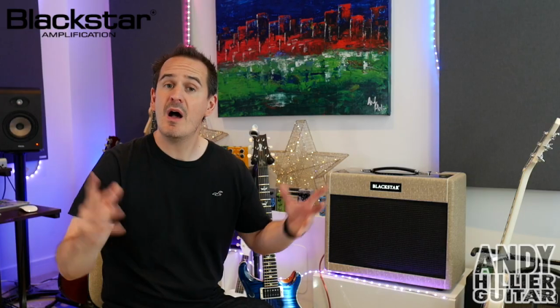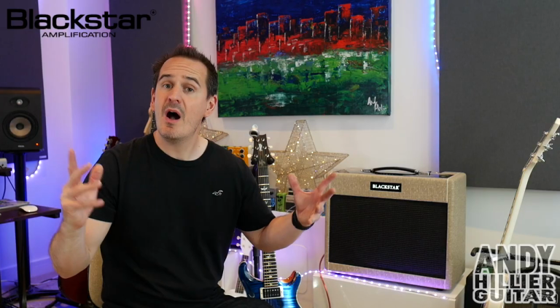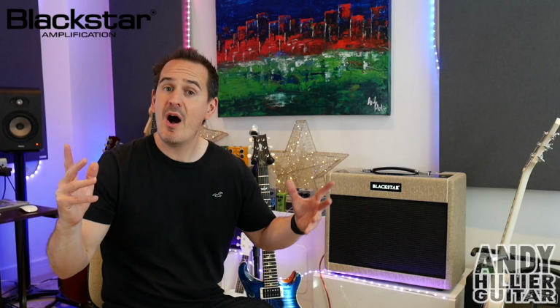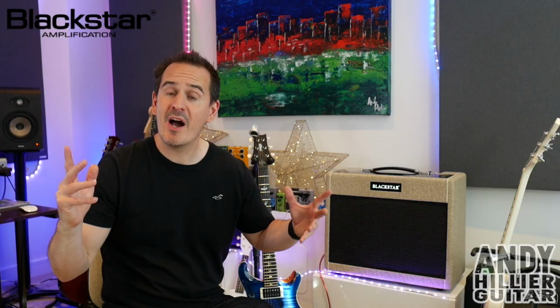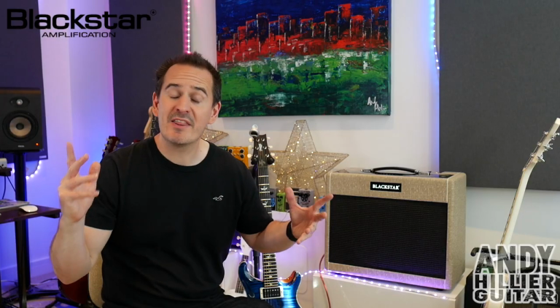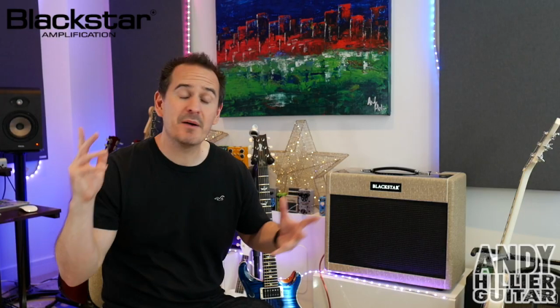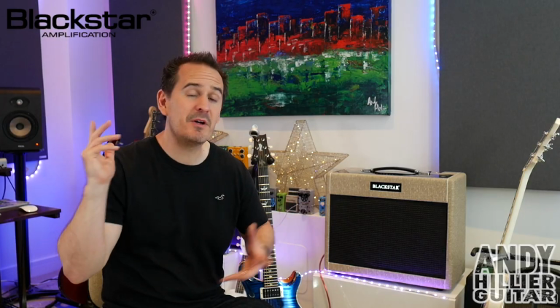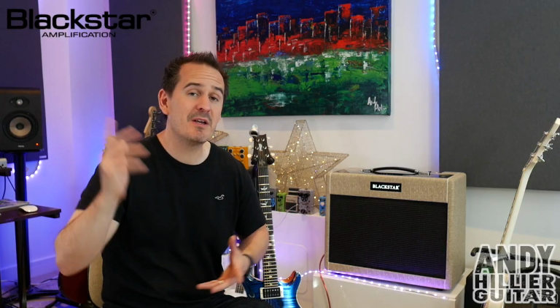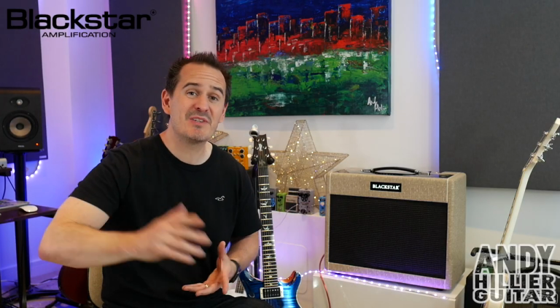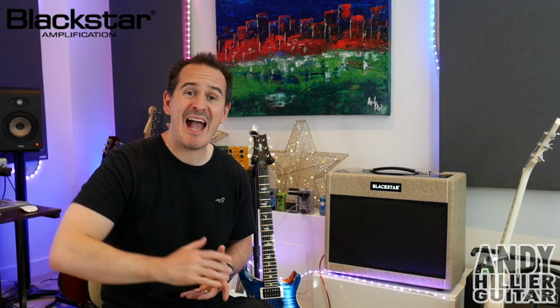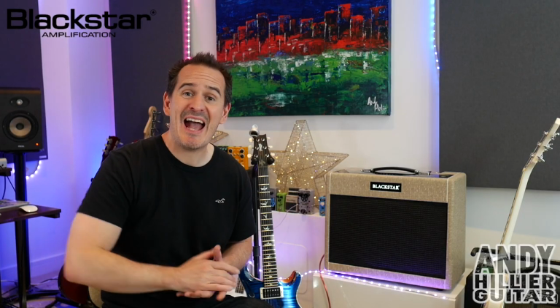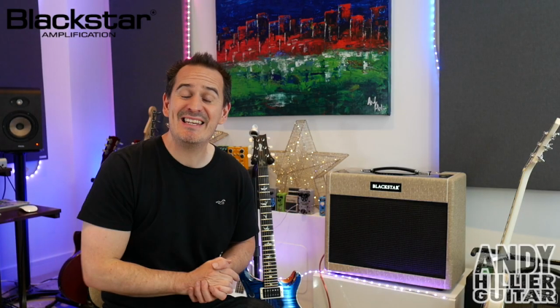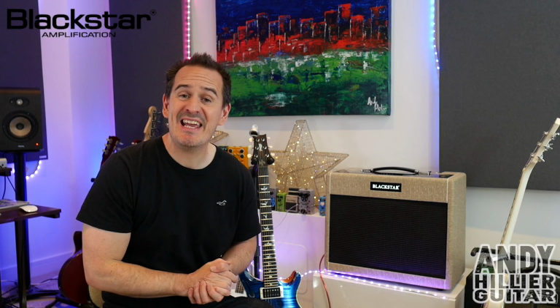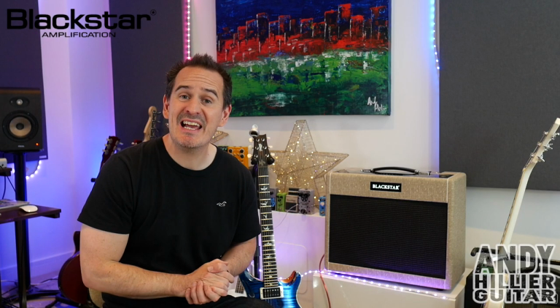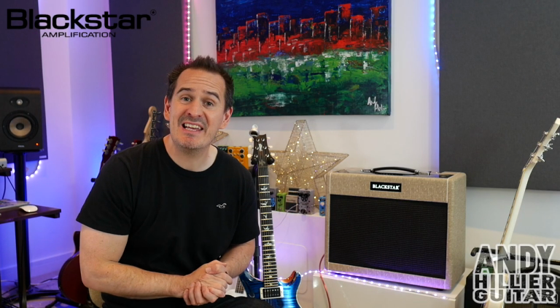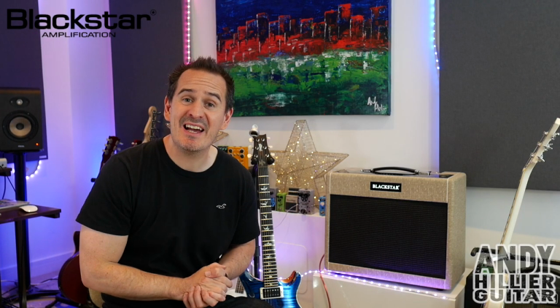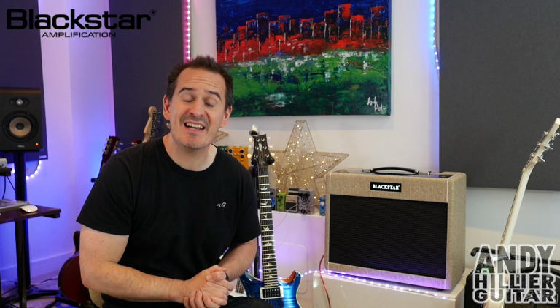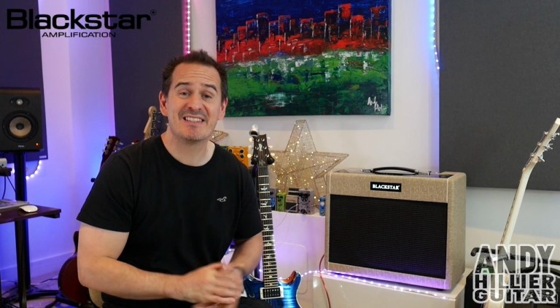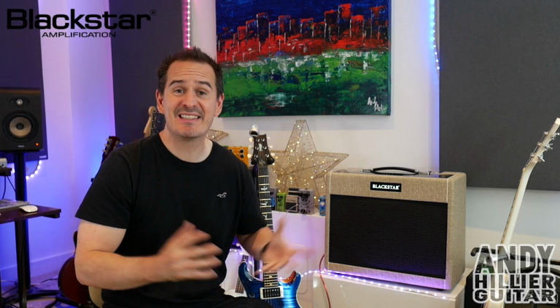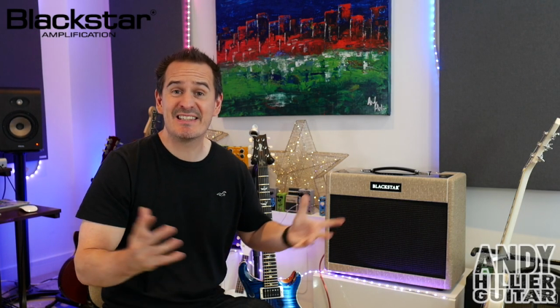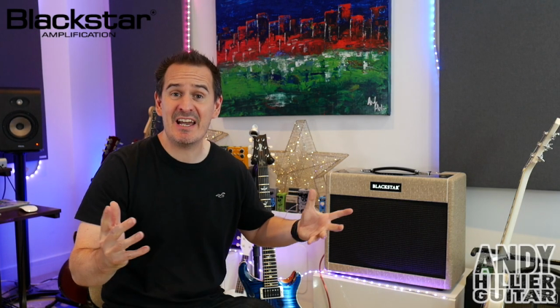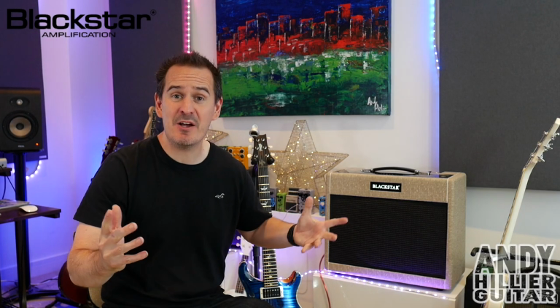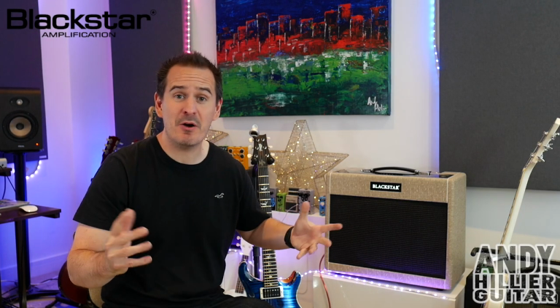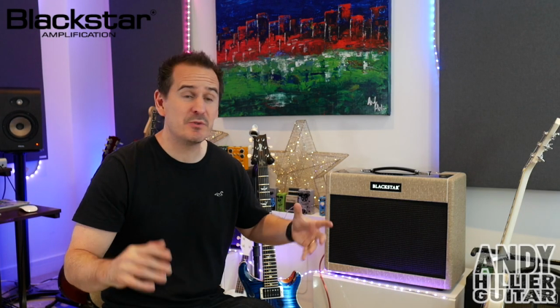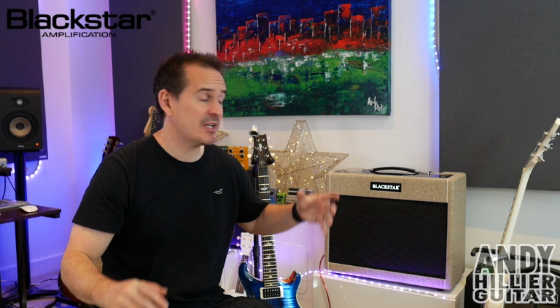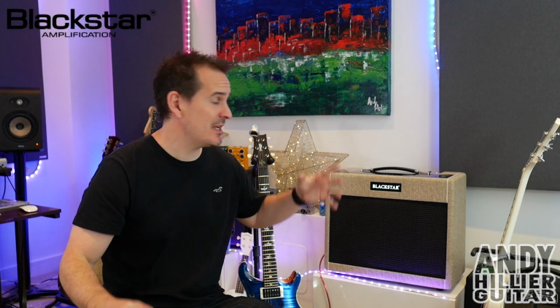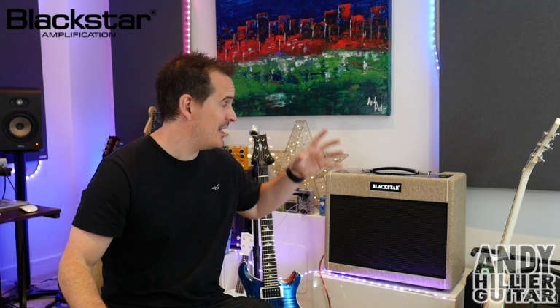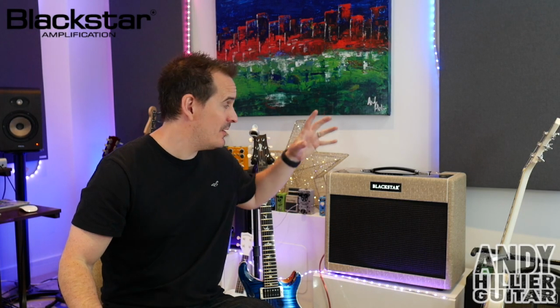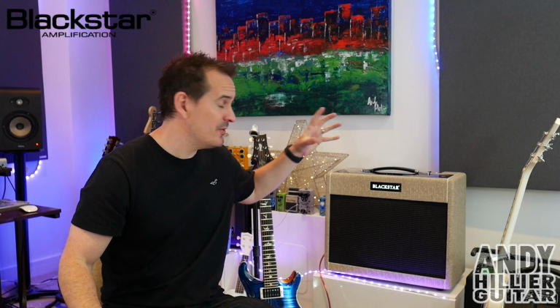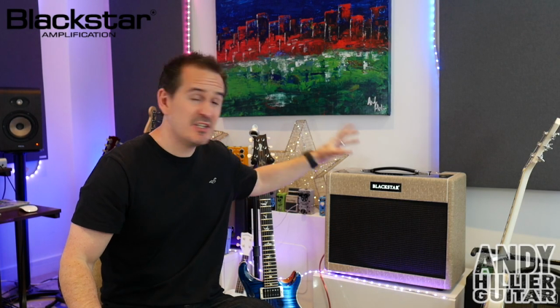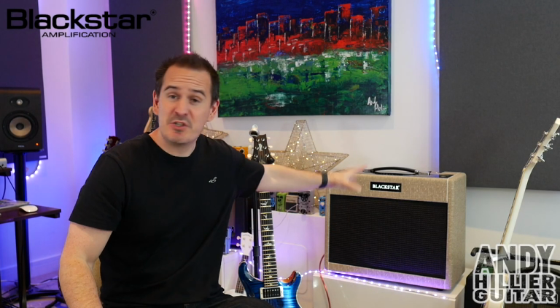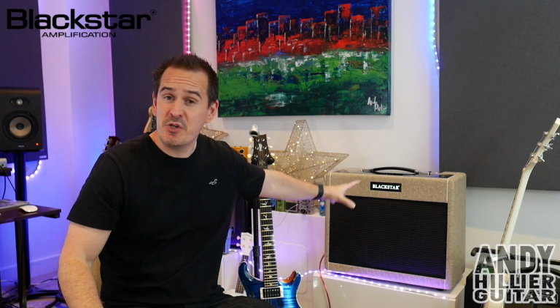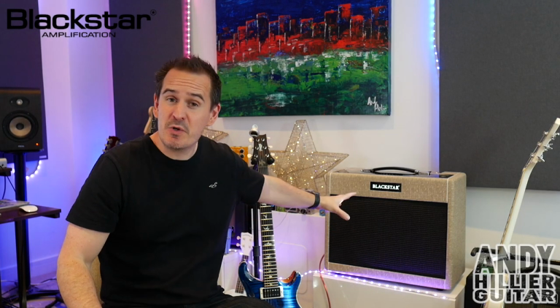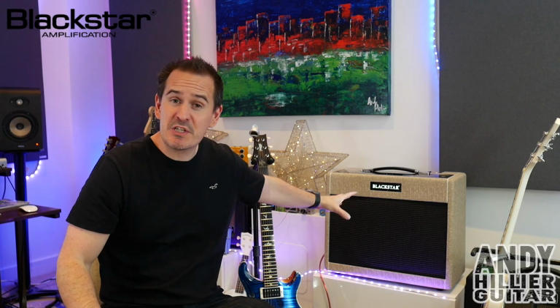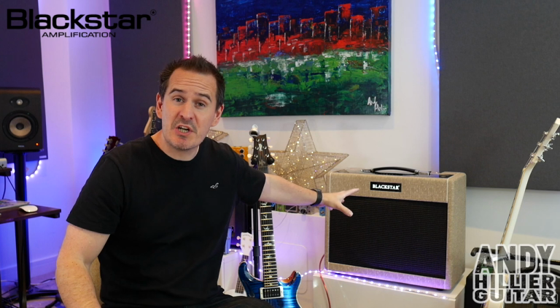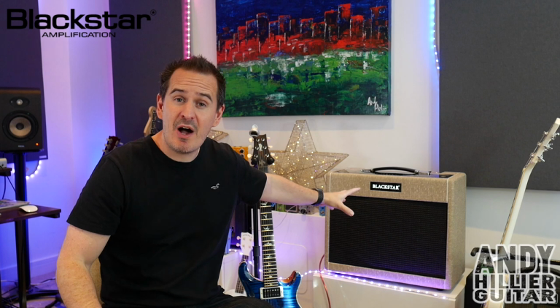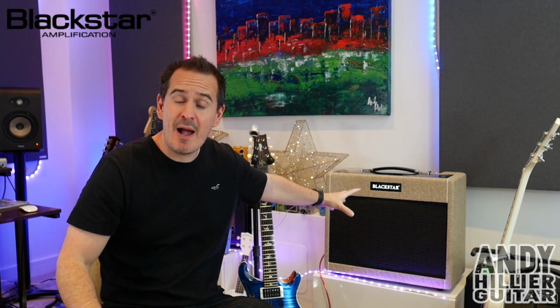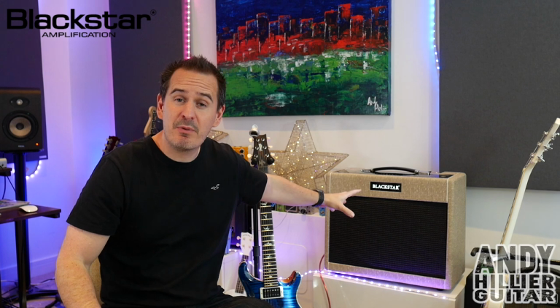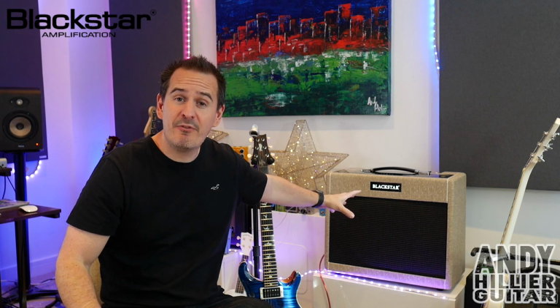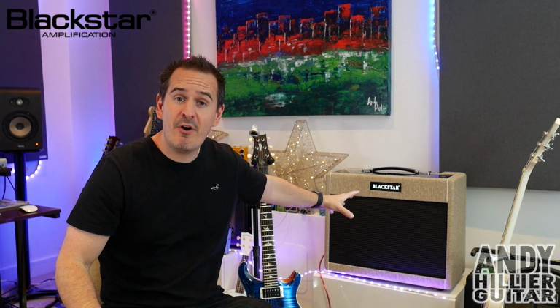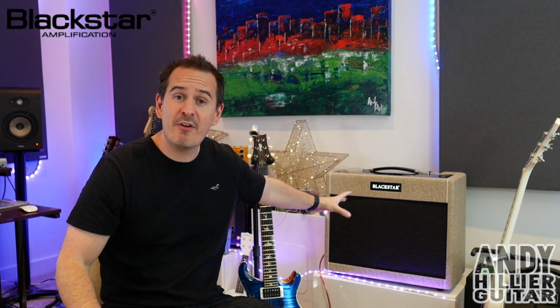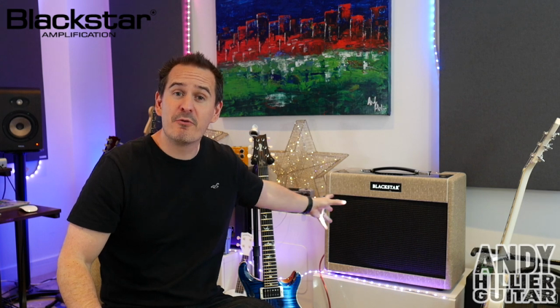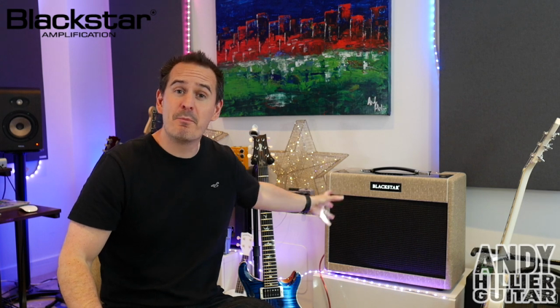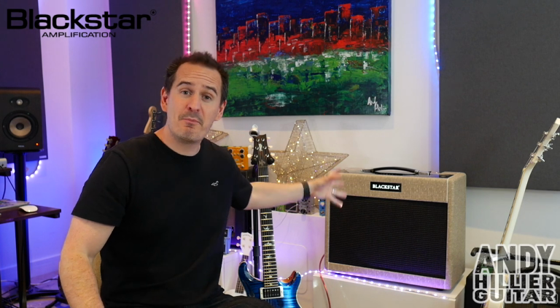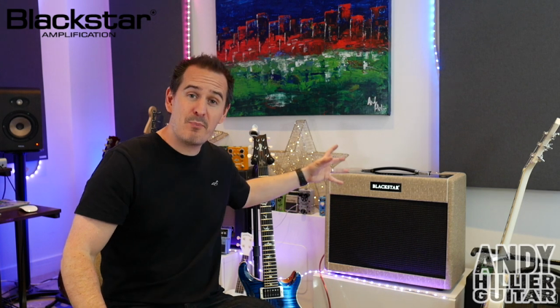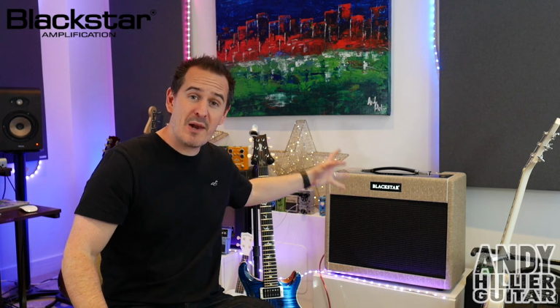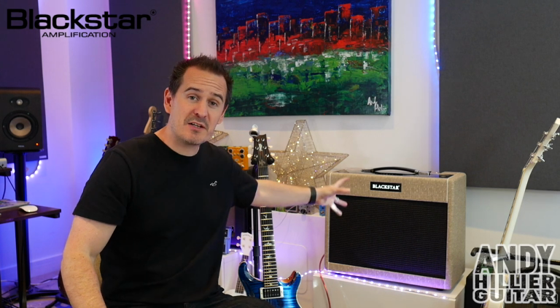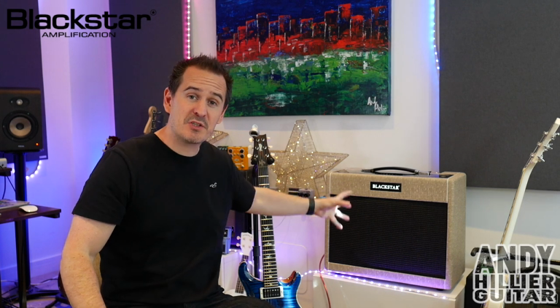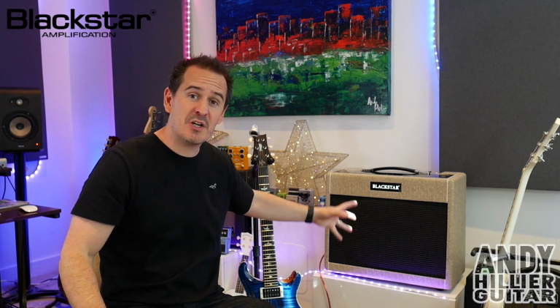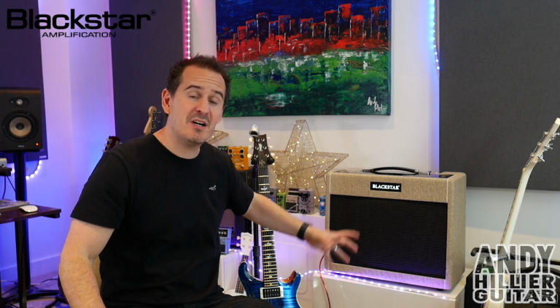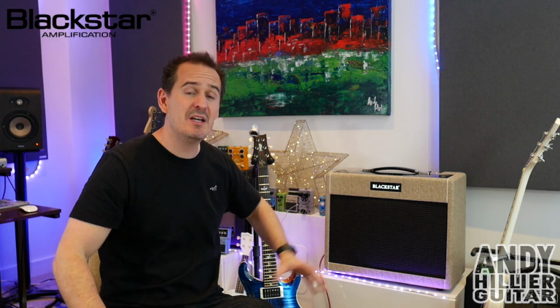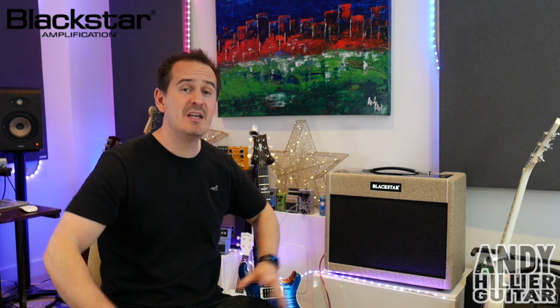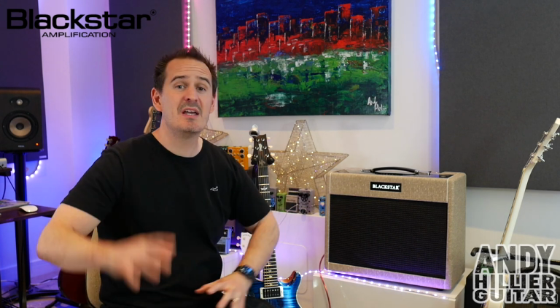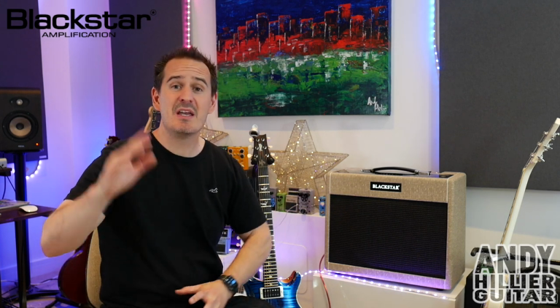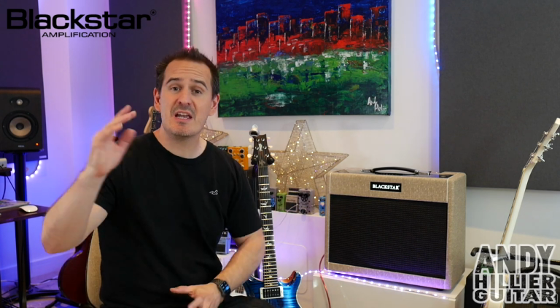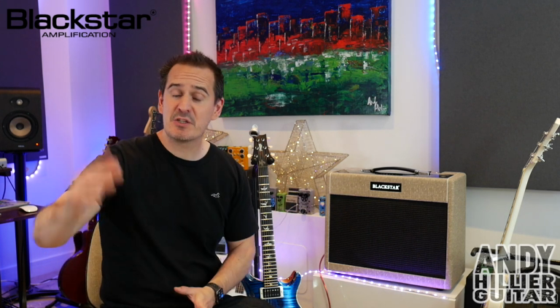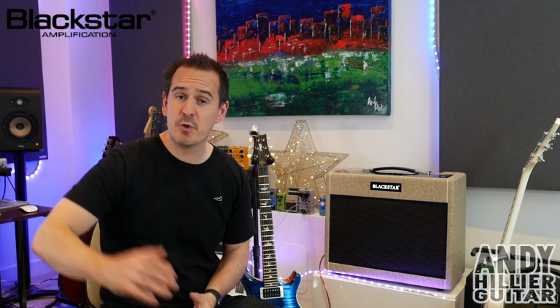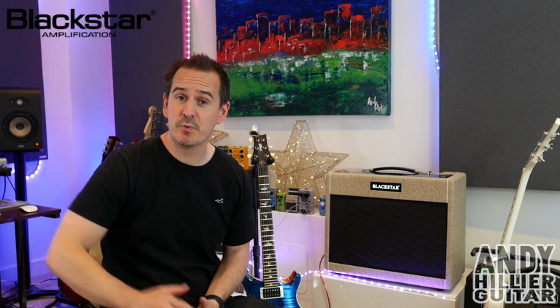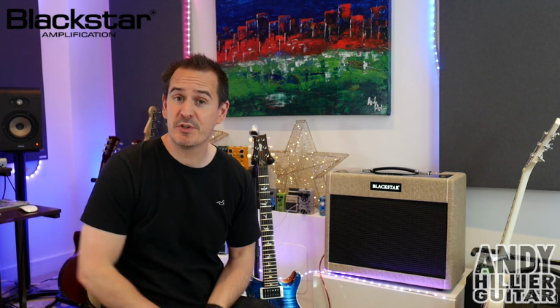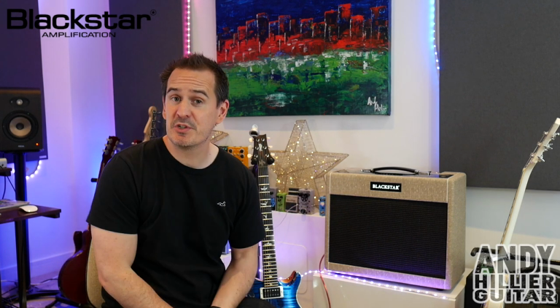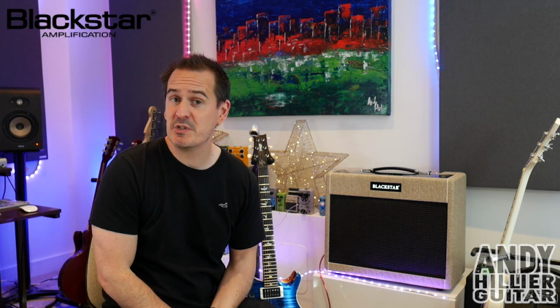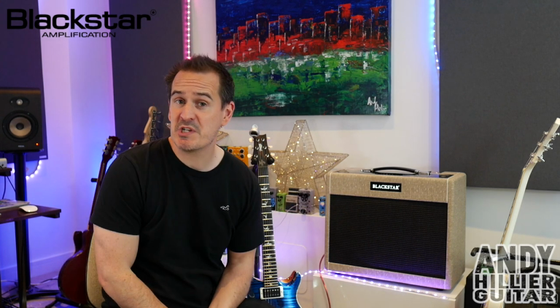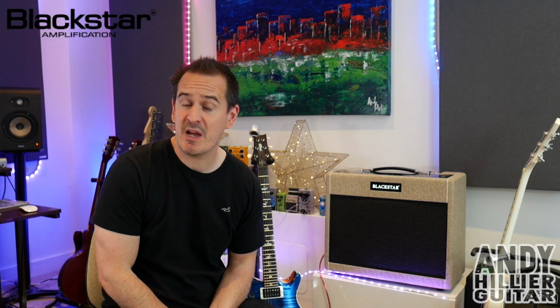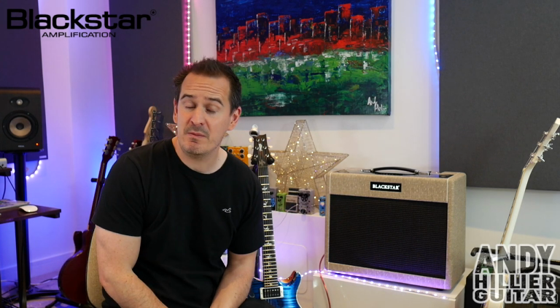Hi there, my name's Andy Hillier and today I'm checking out this new guitar amplifier from Blackstar. It's called the St. James.